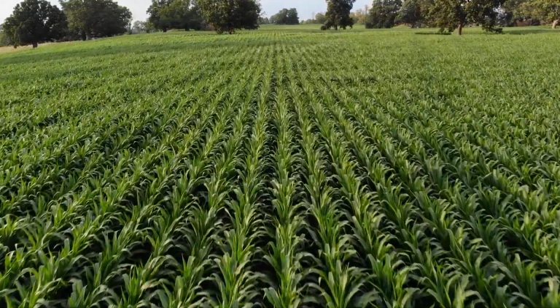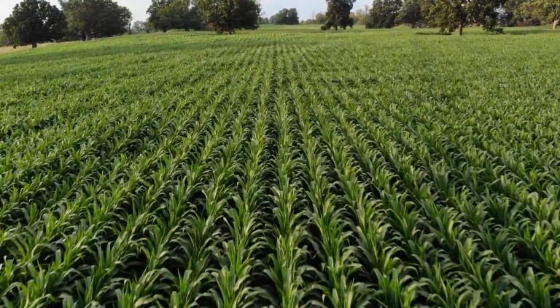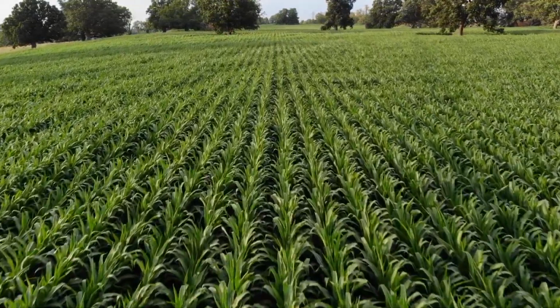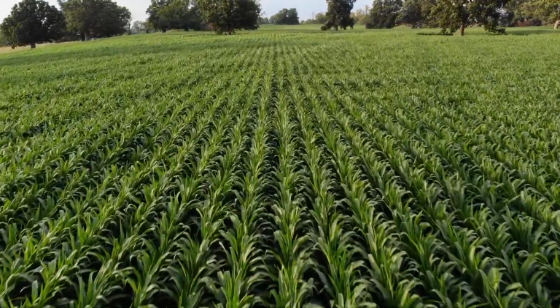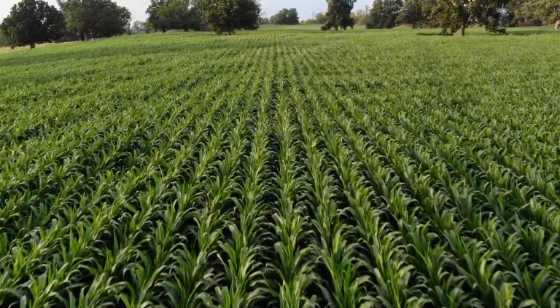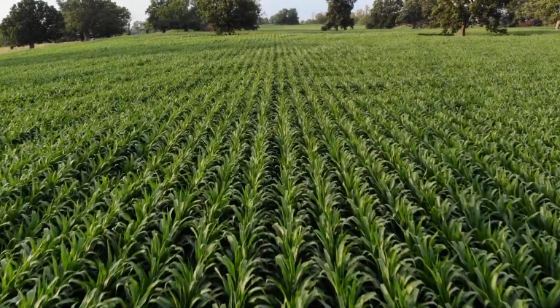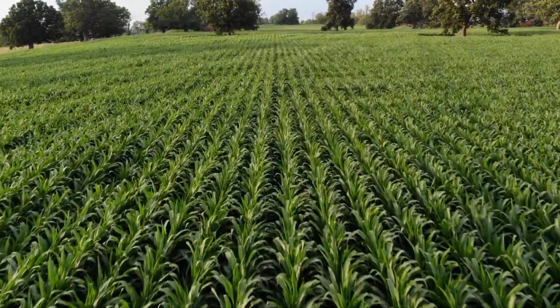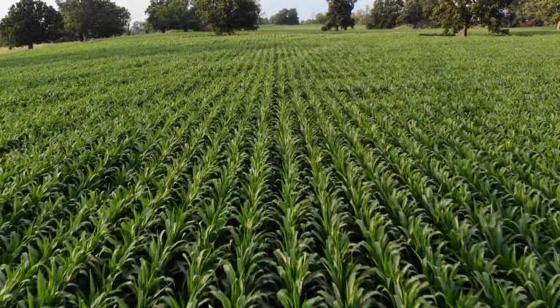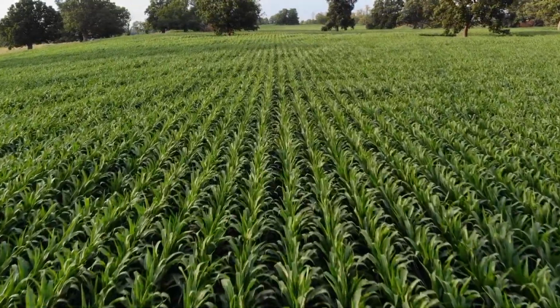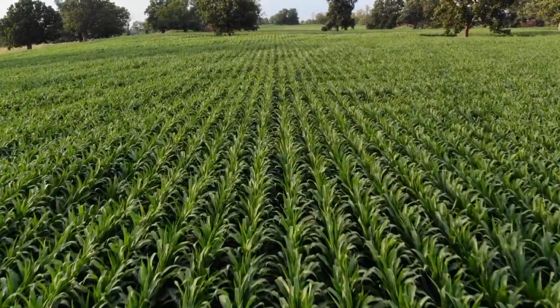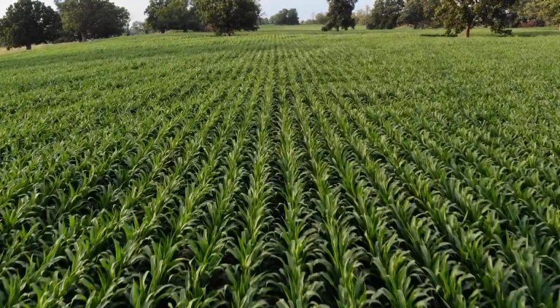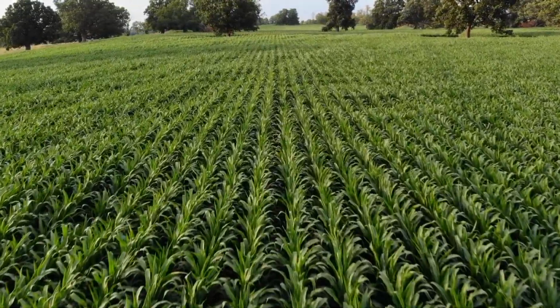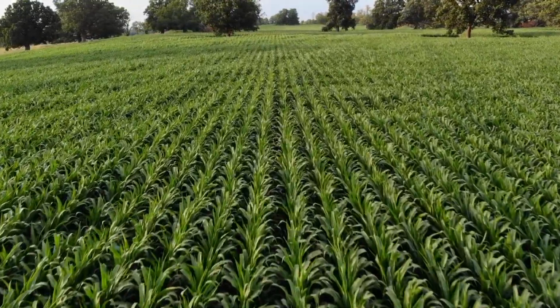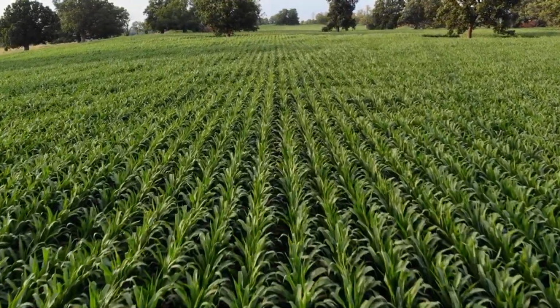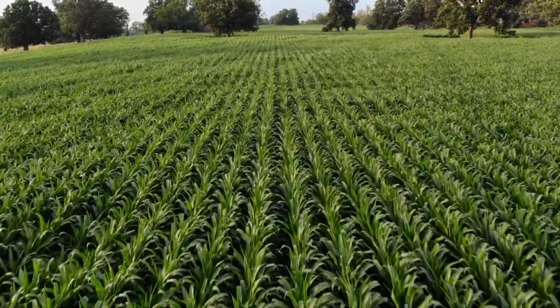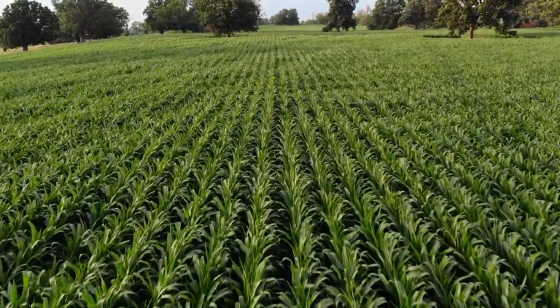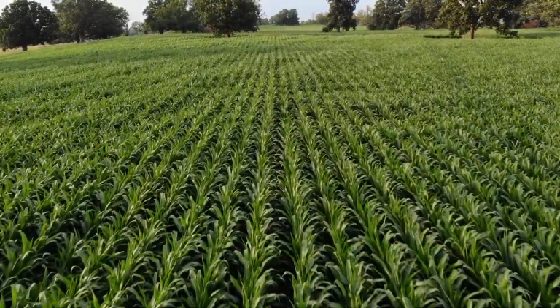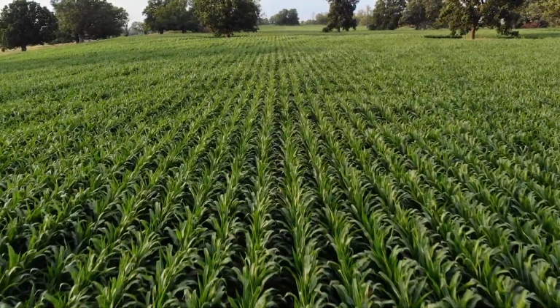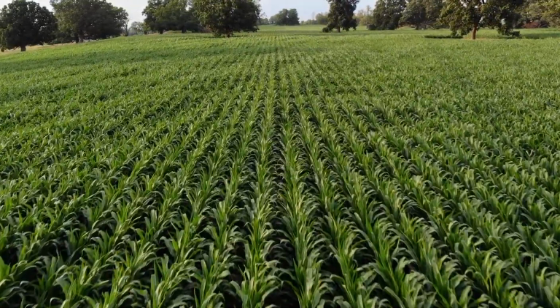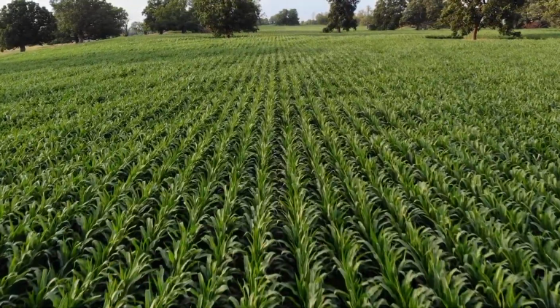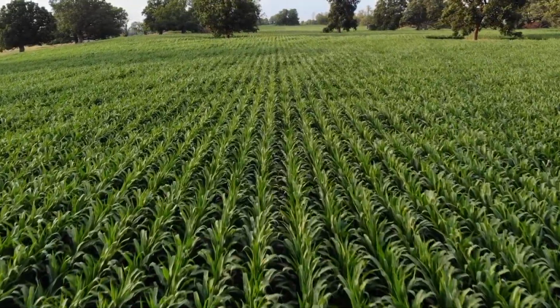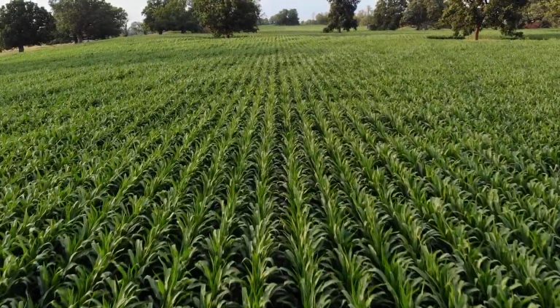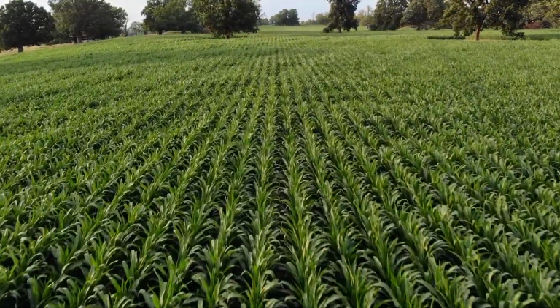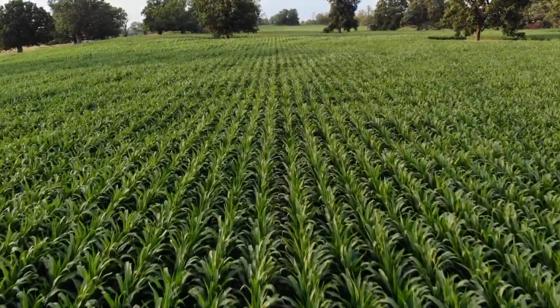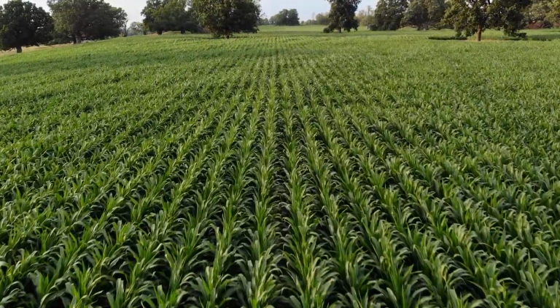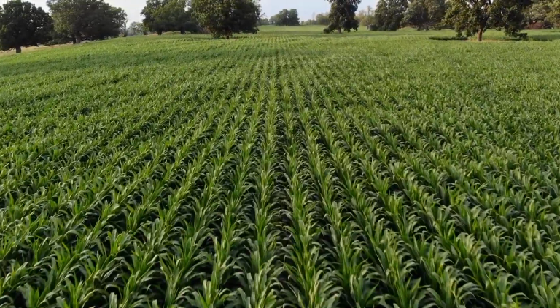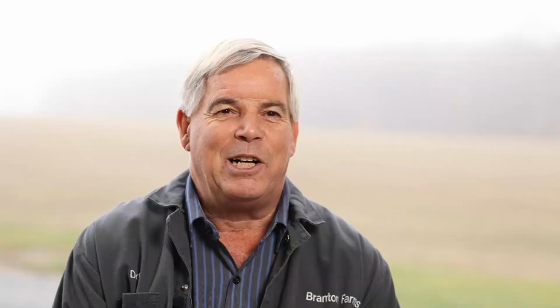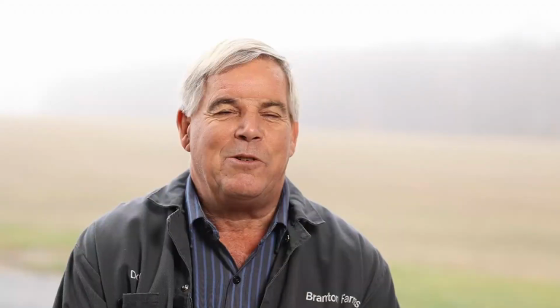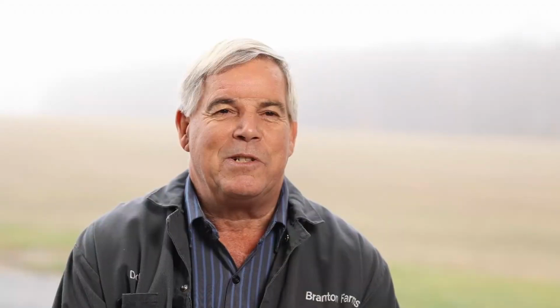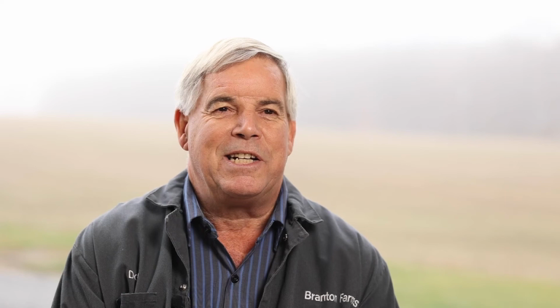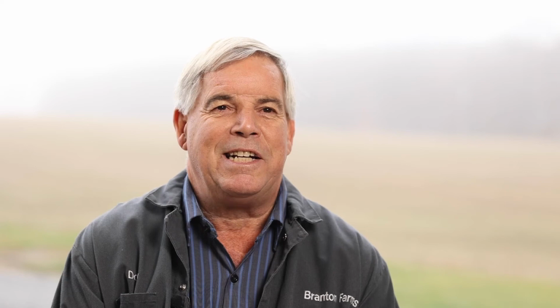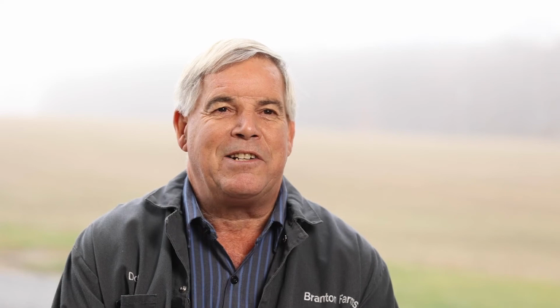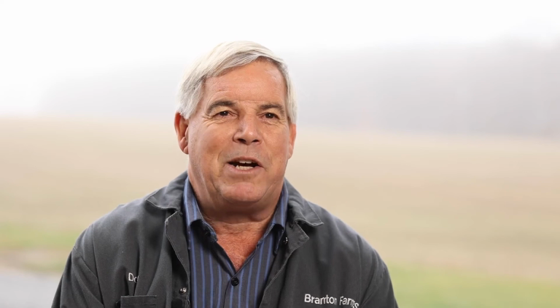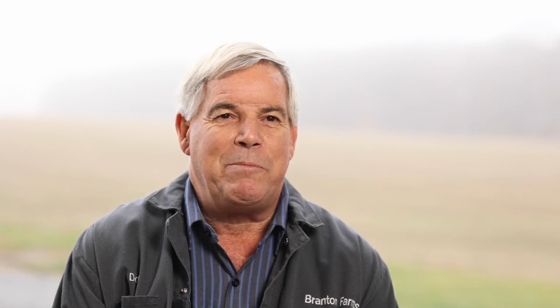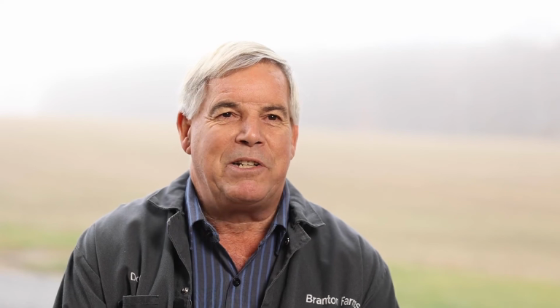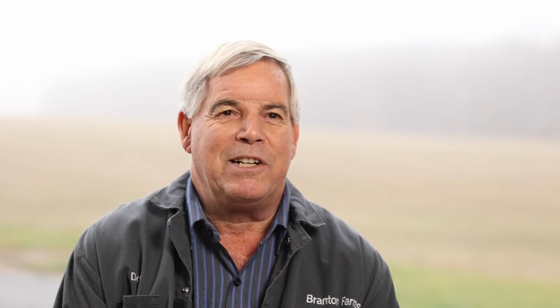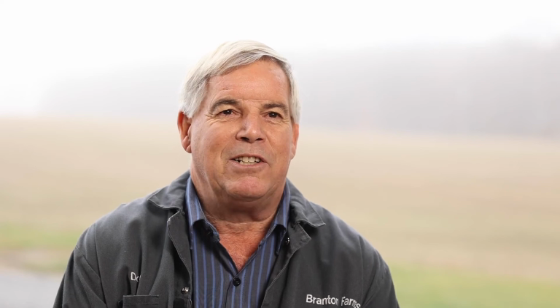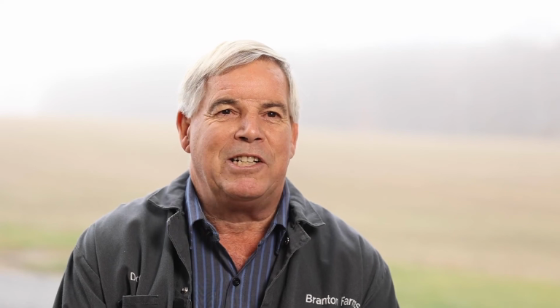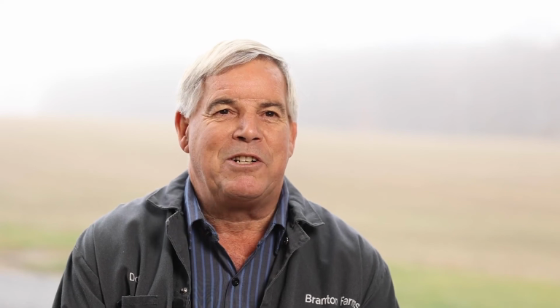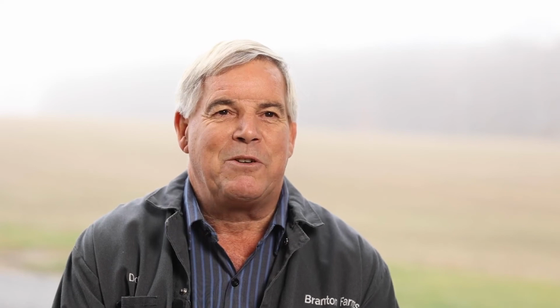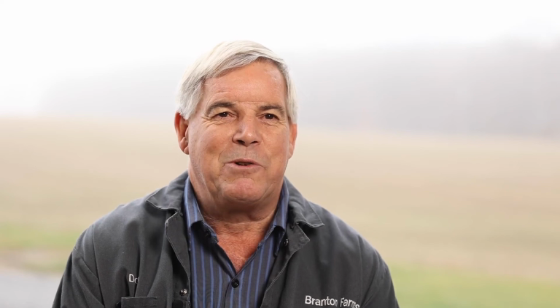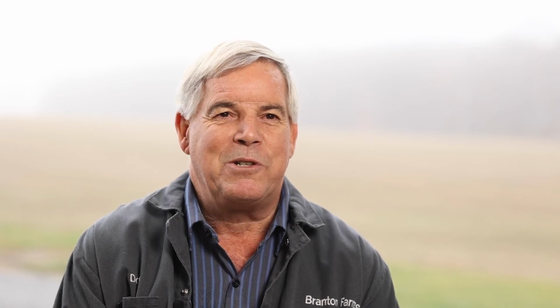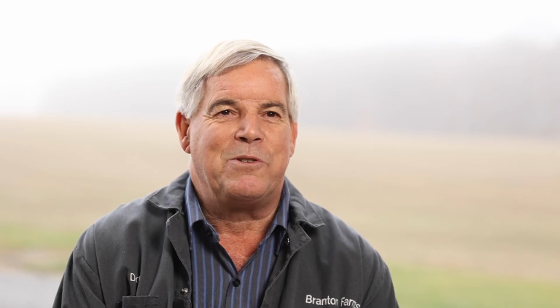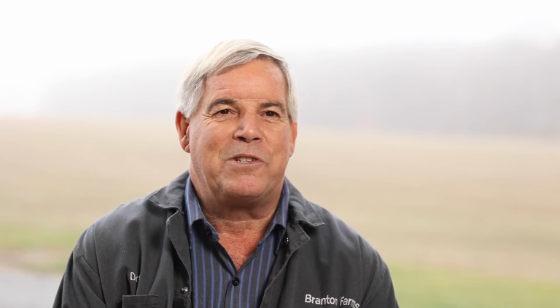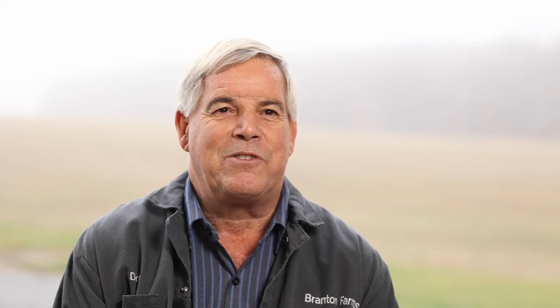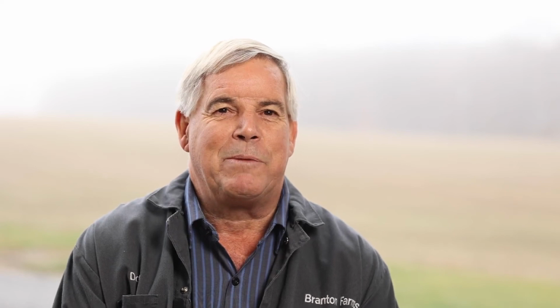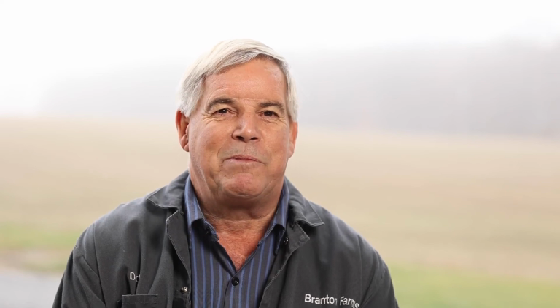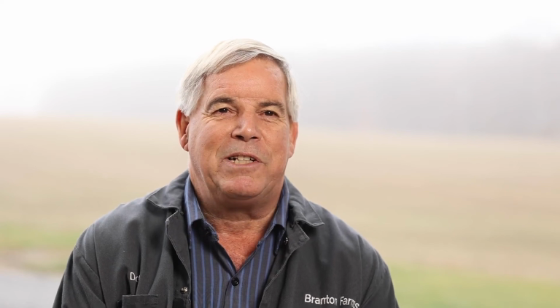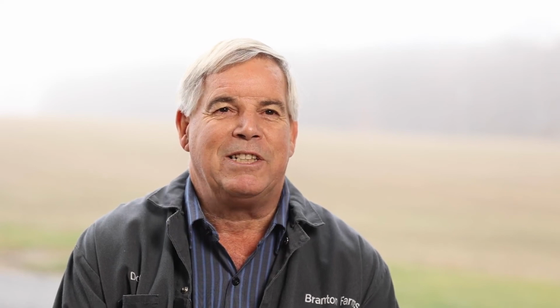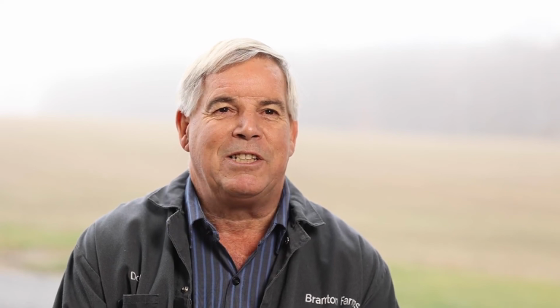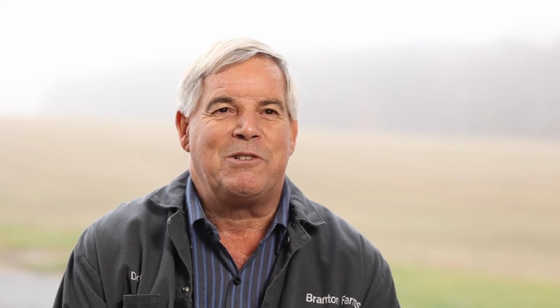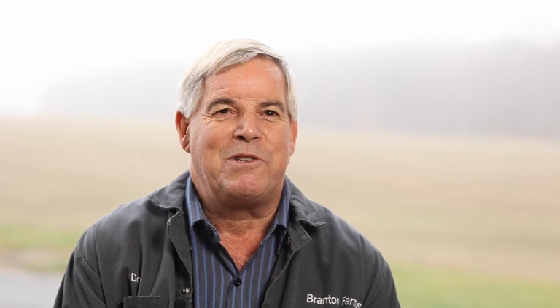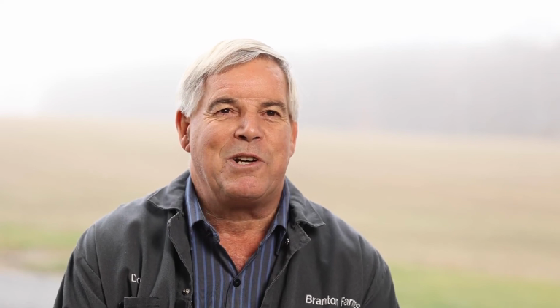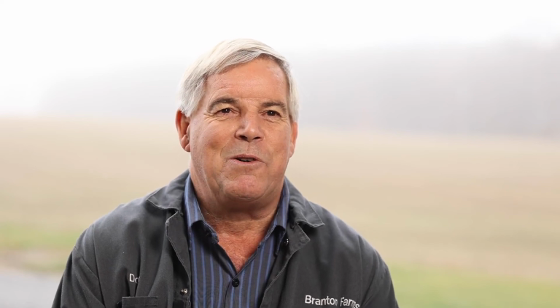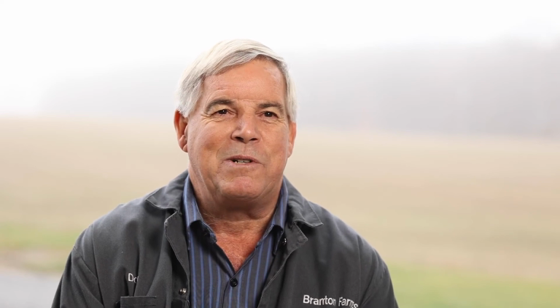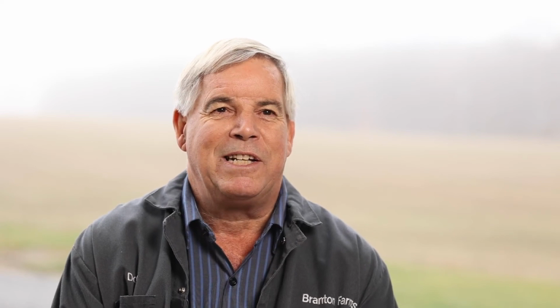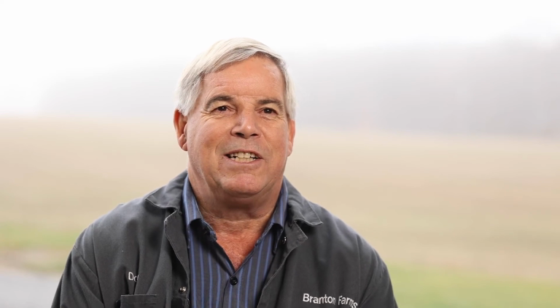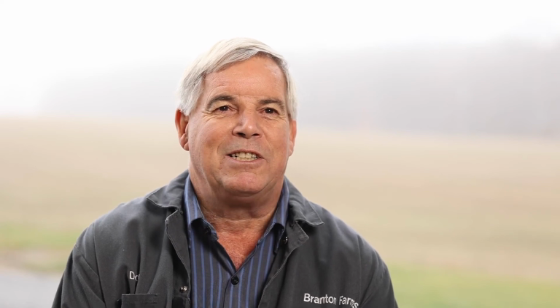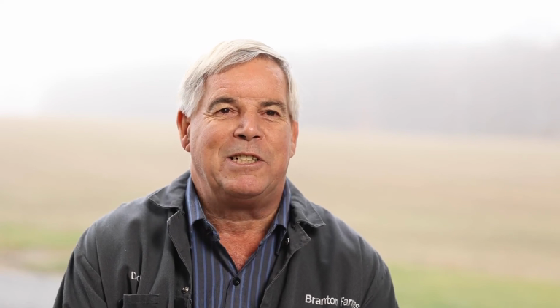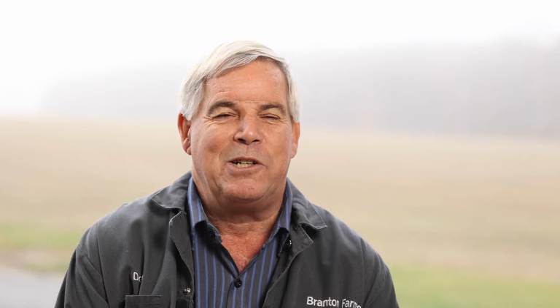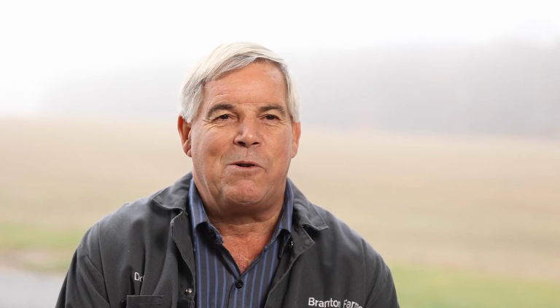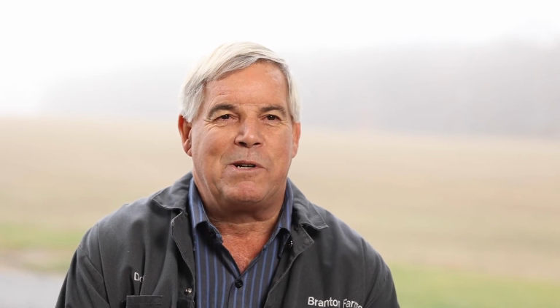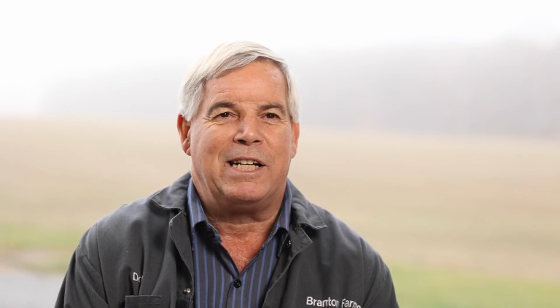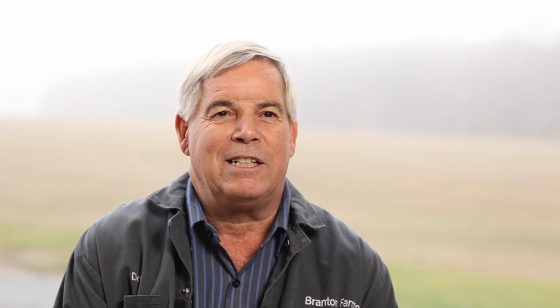And after that point, we said to hell with any type of tillage — we're doing strip till, zone till, and no-till.